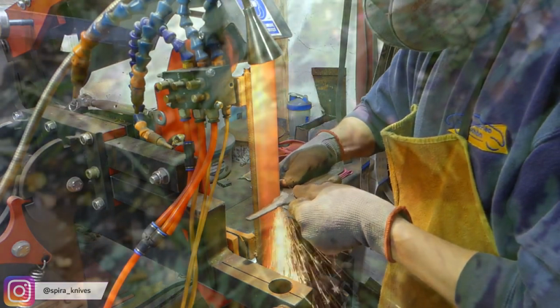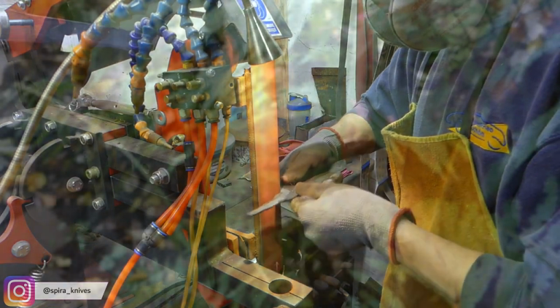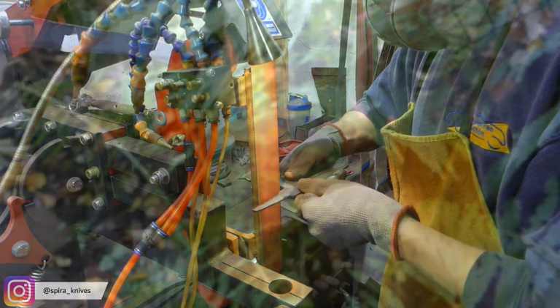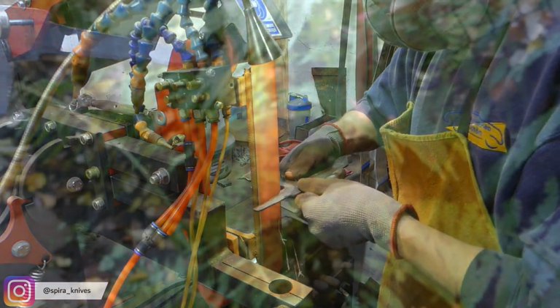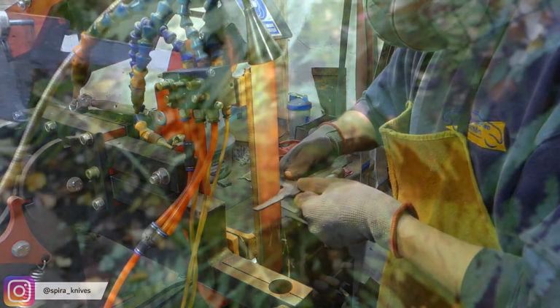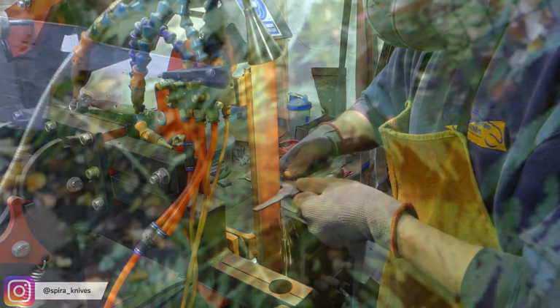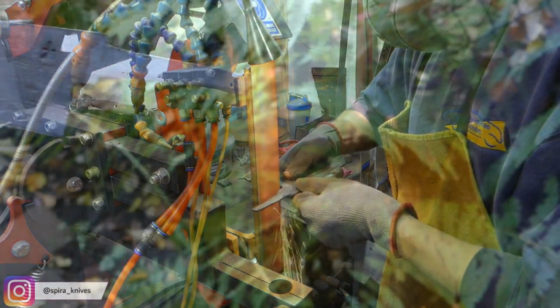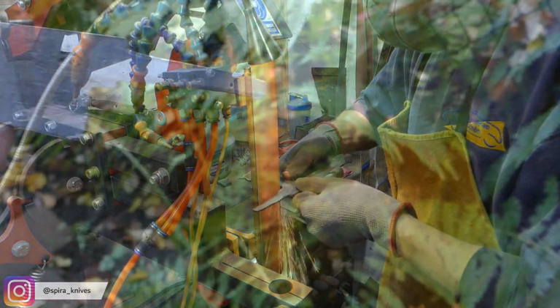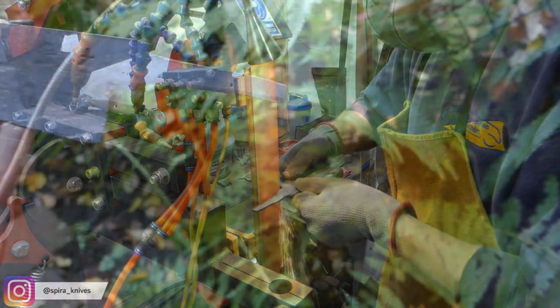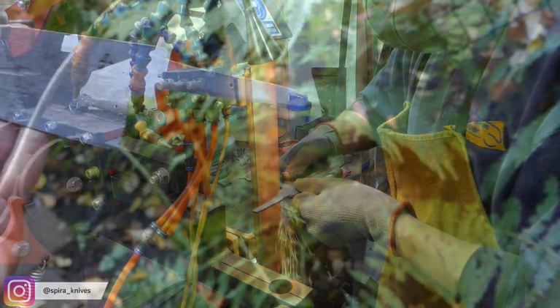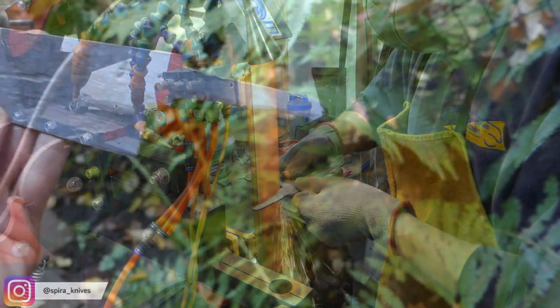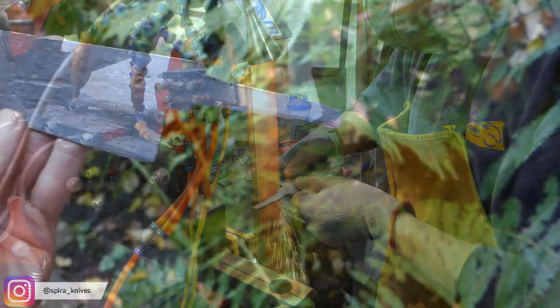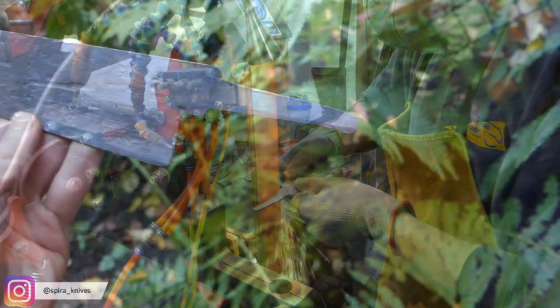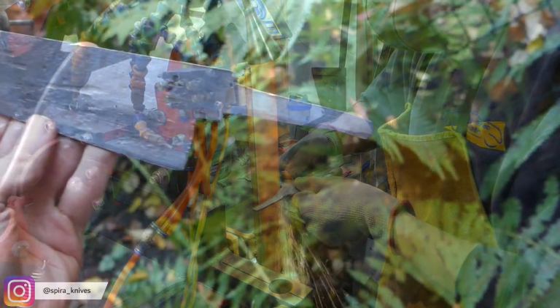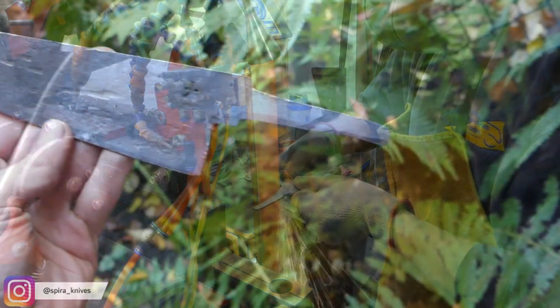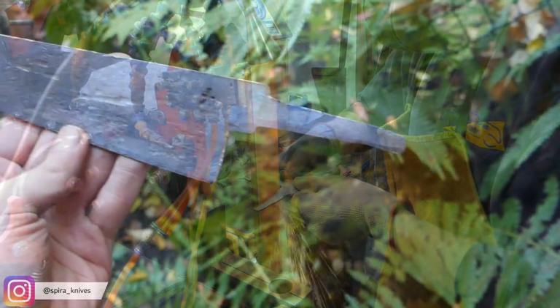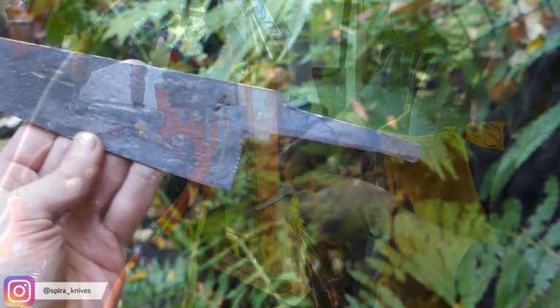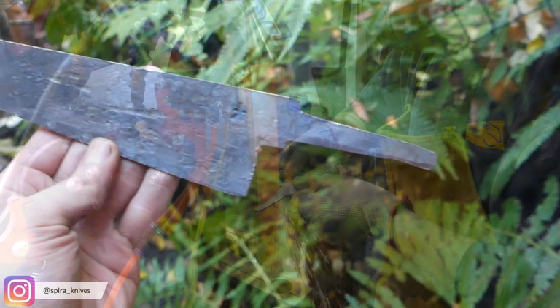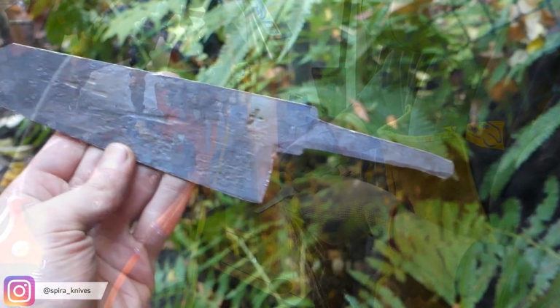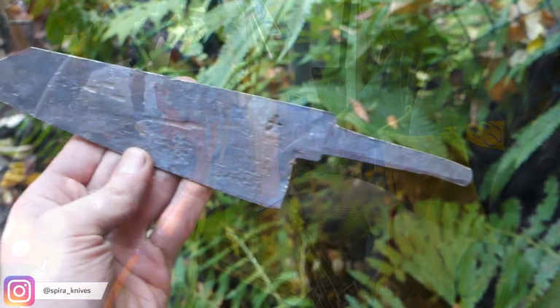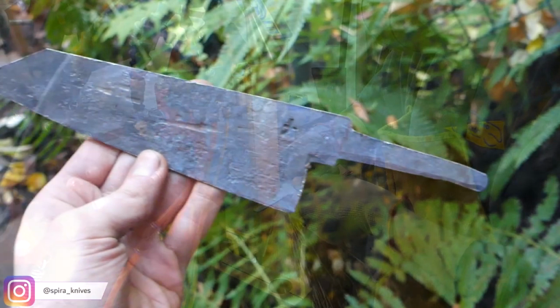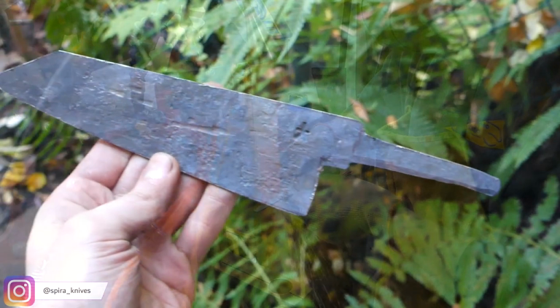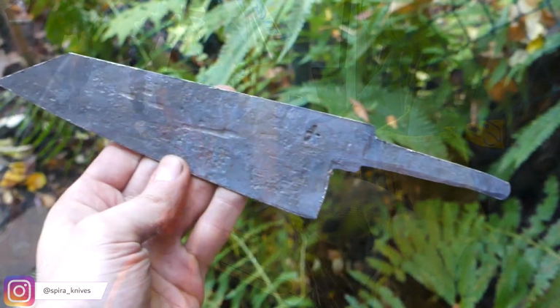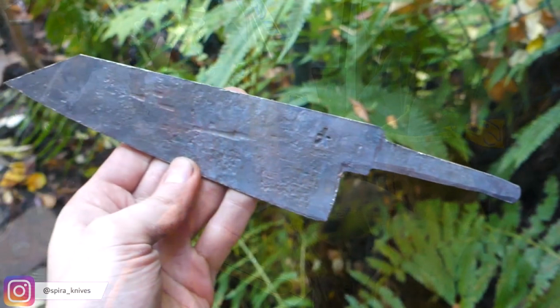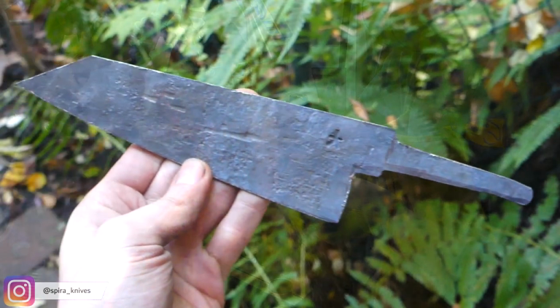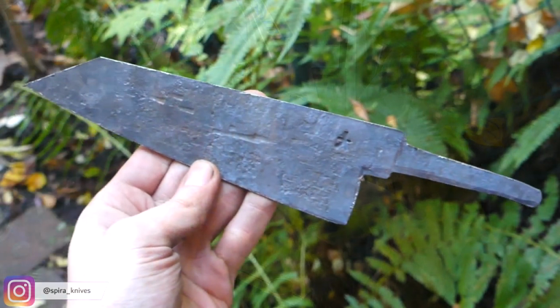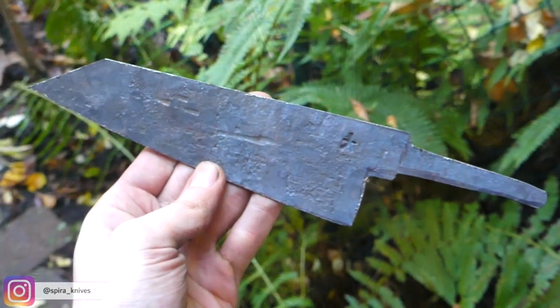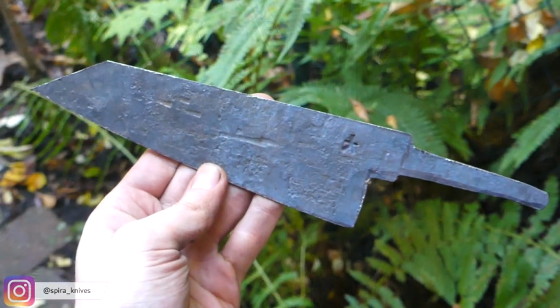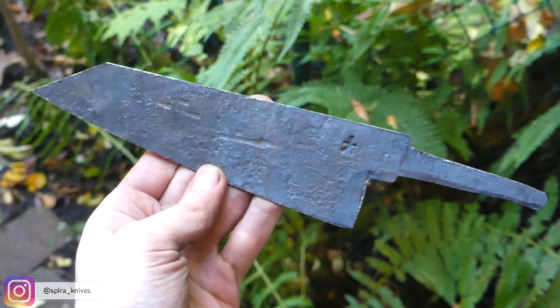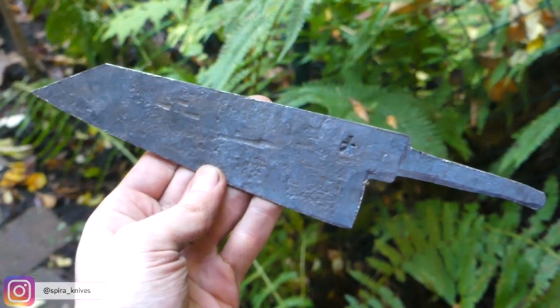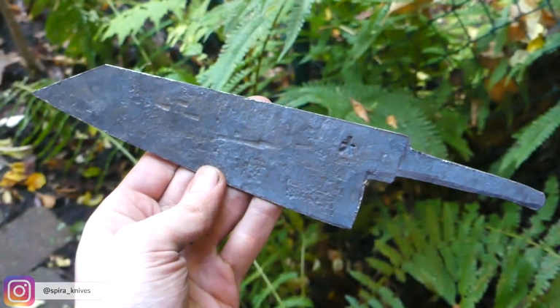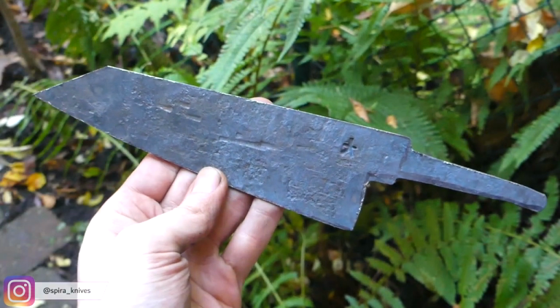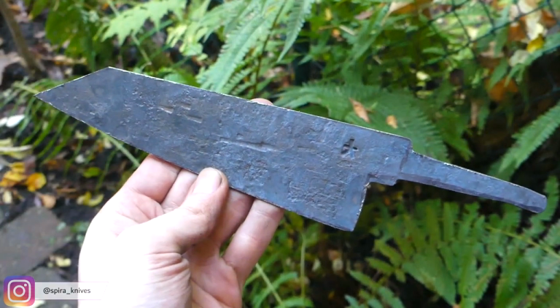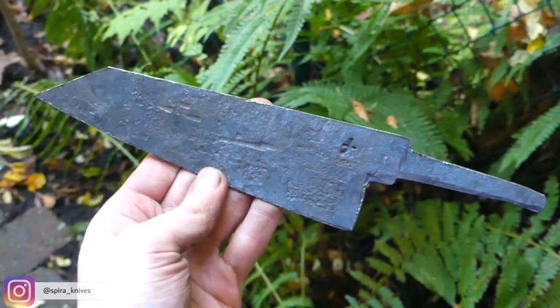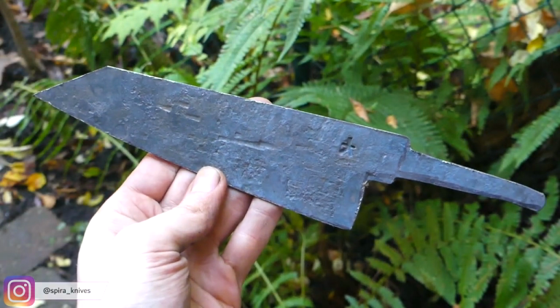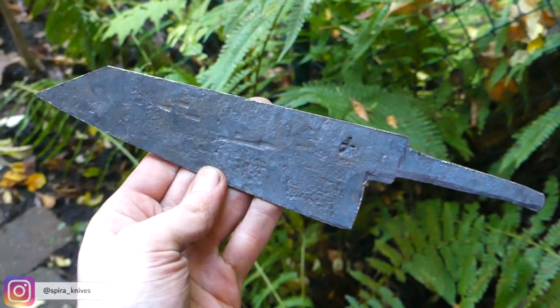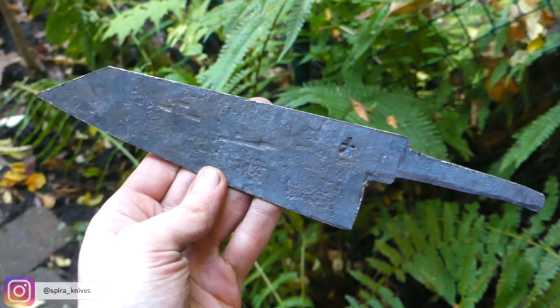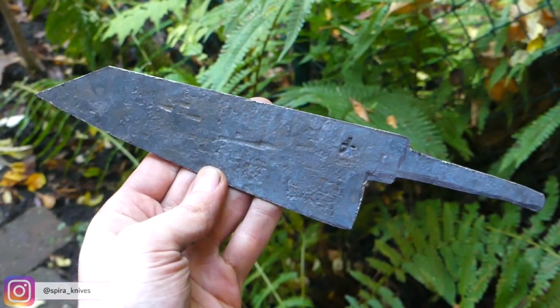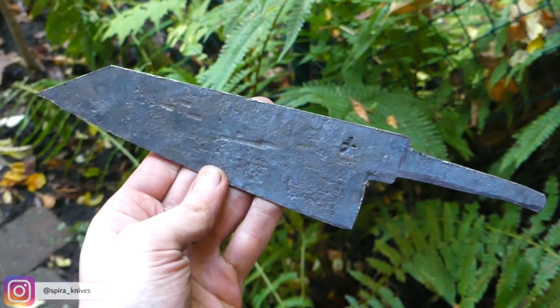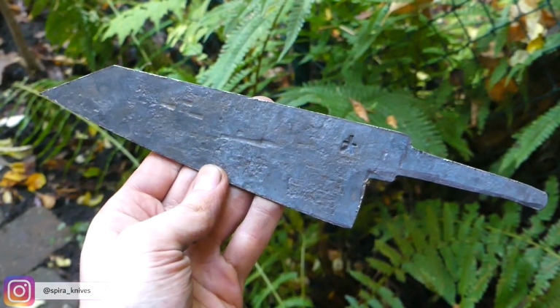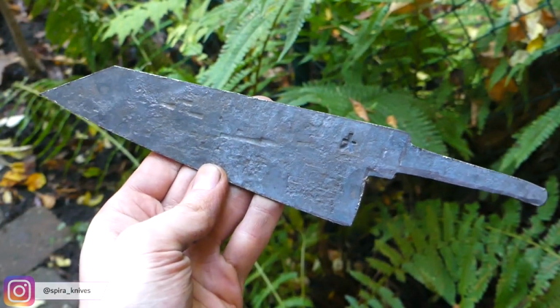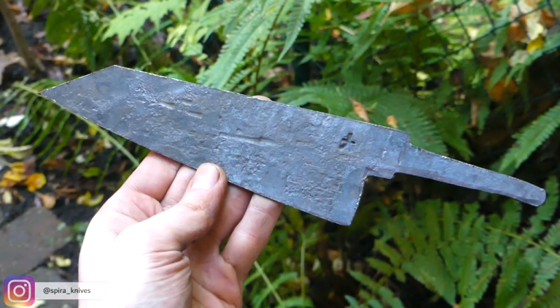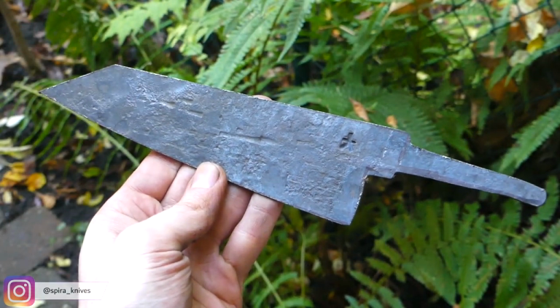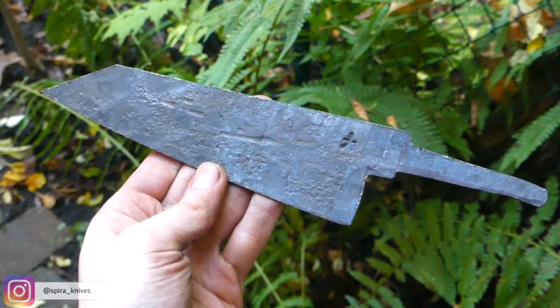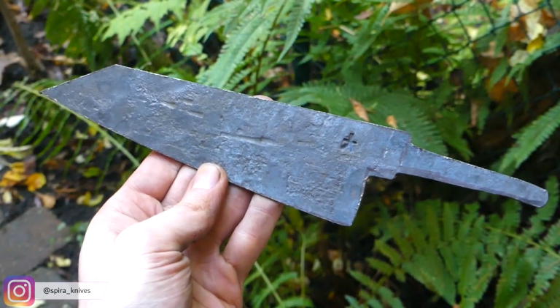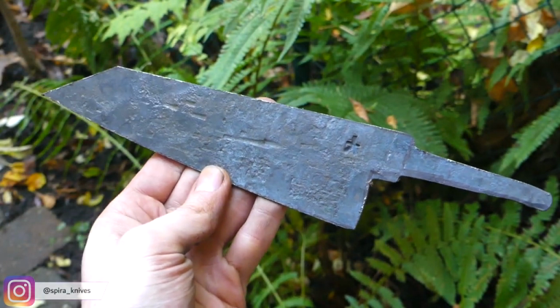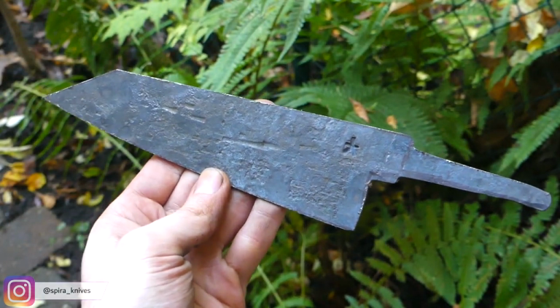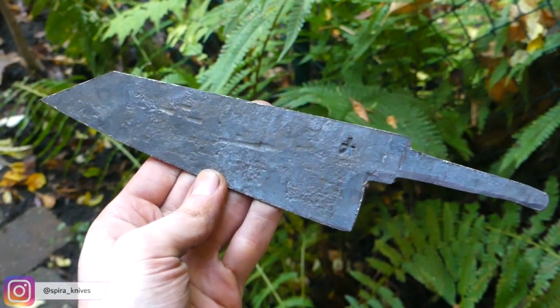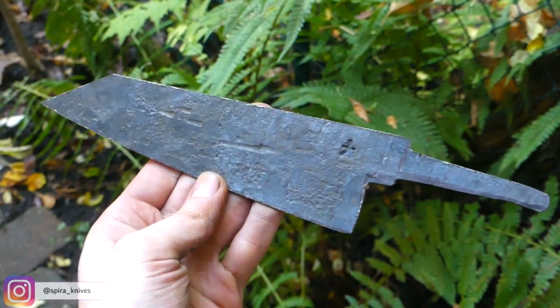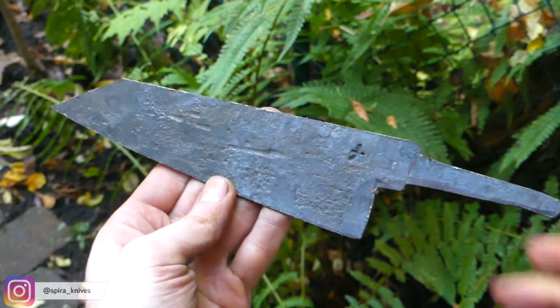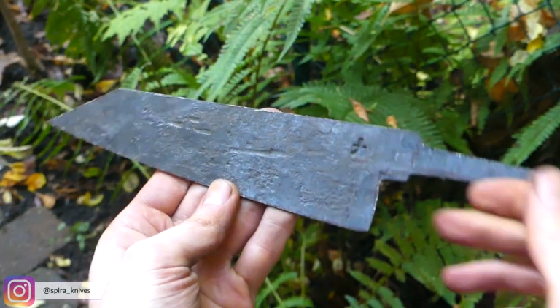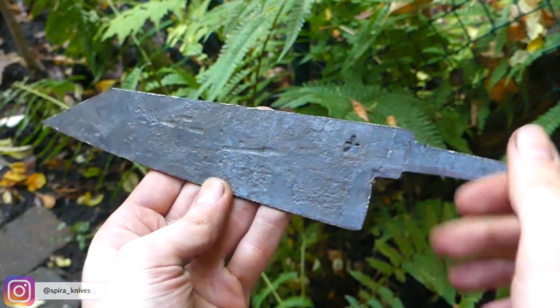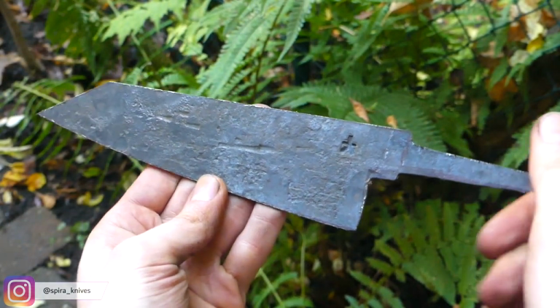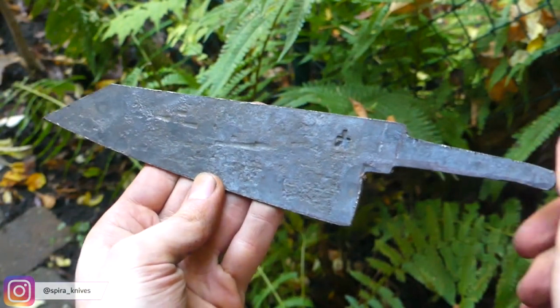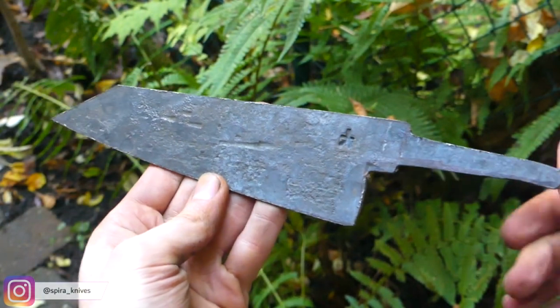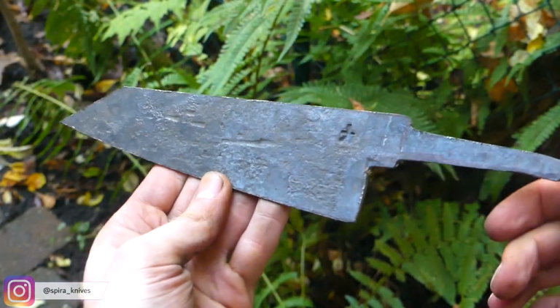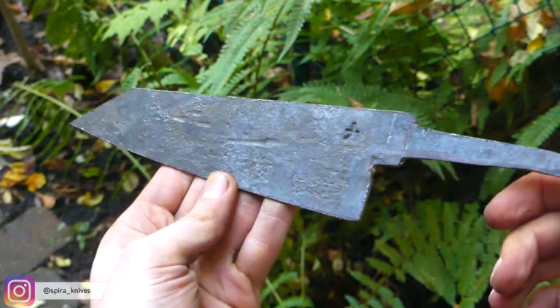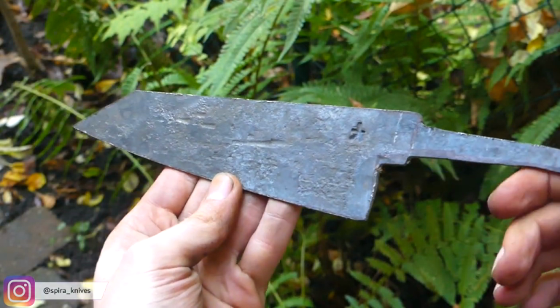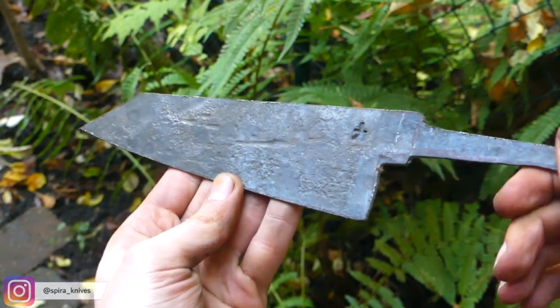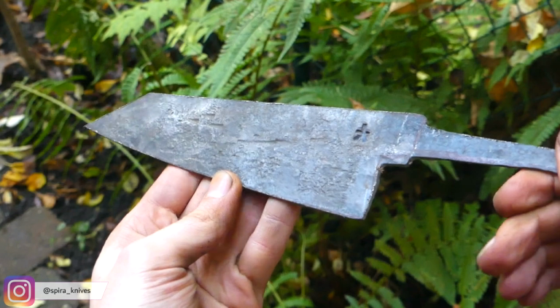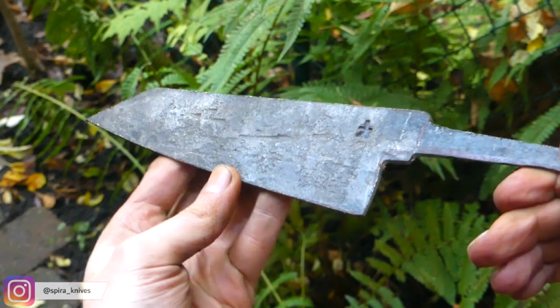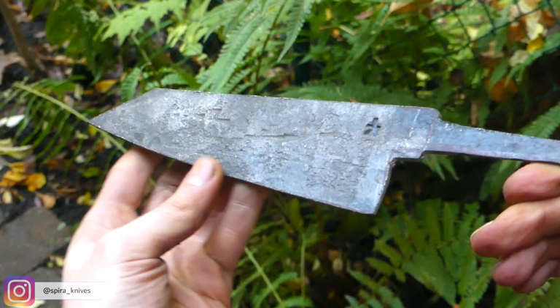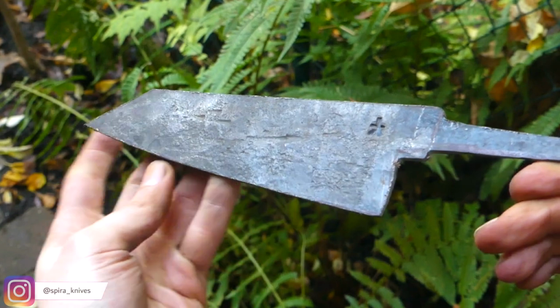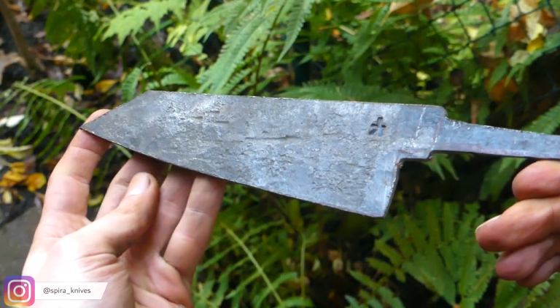And here it is — forged and profiled, the finished blade ready to be turned into an awesome knife. Thank you so much for watching, have a great day and keep grinding.